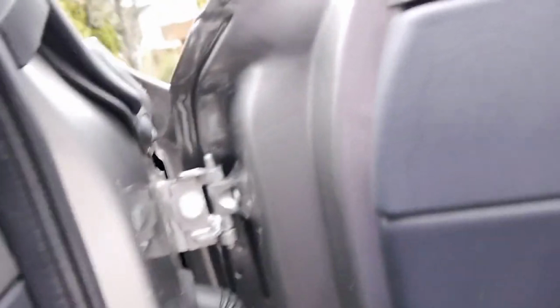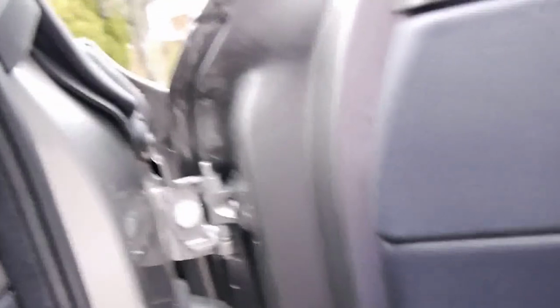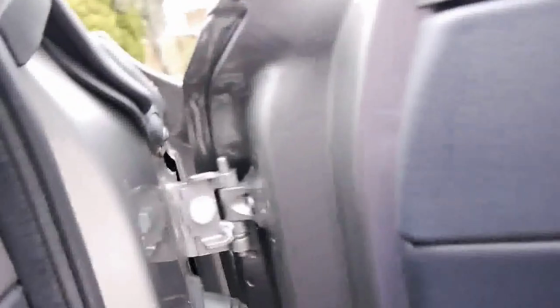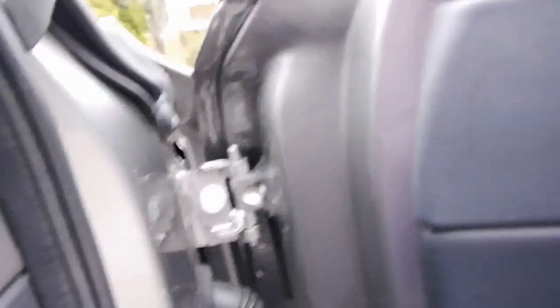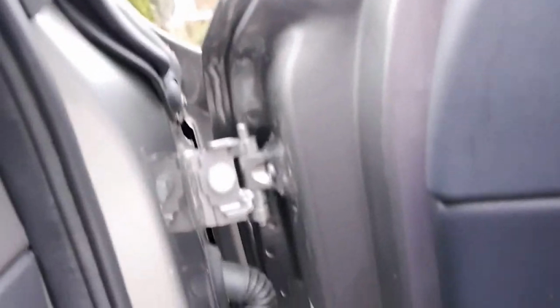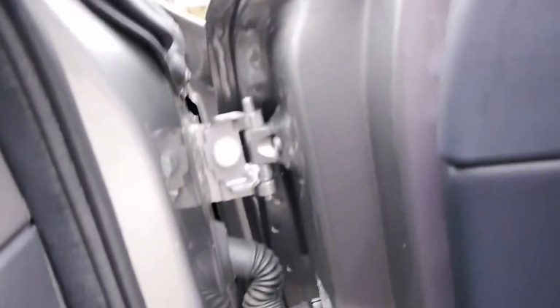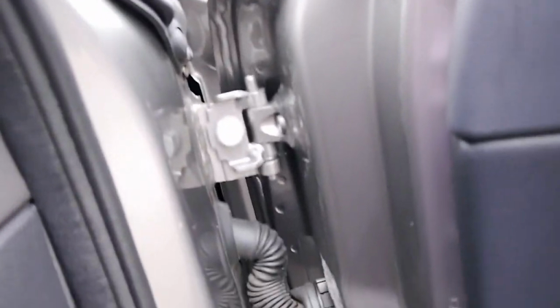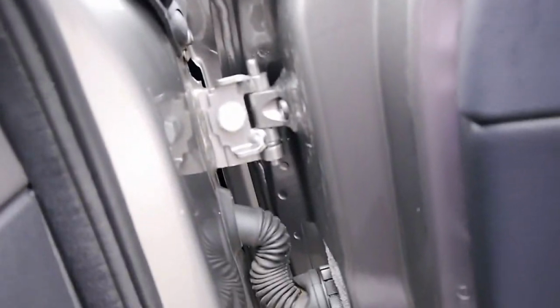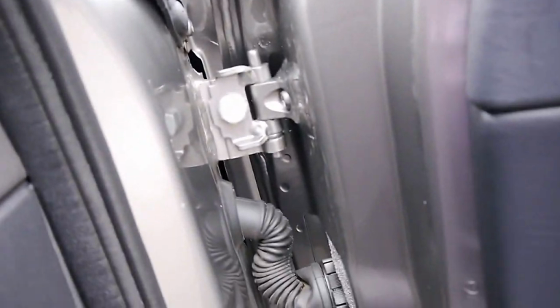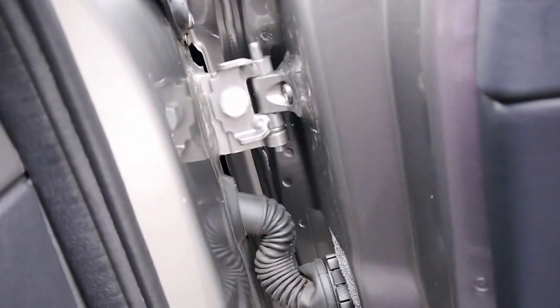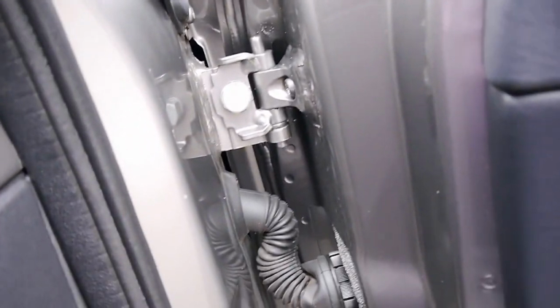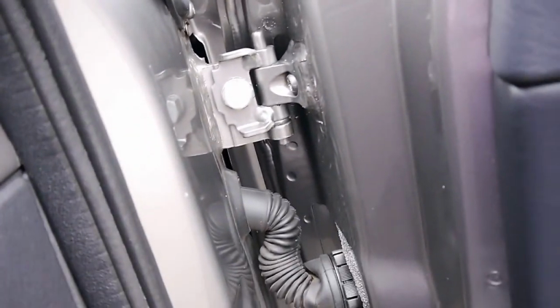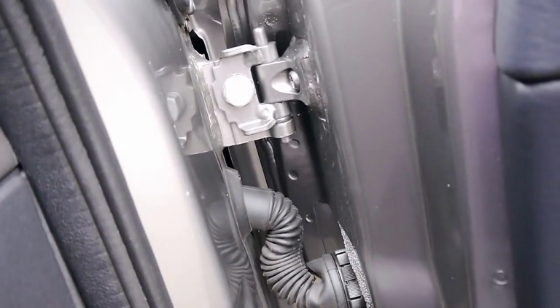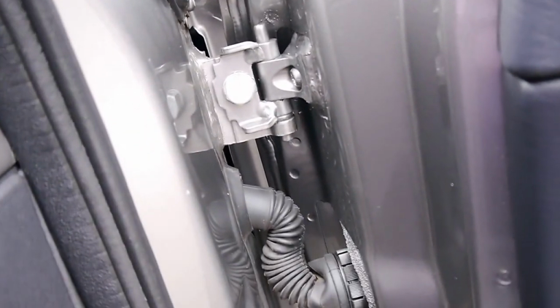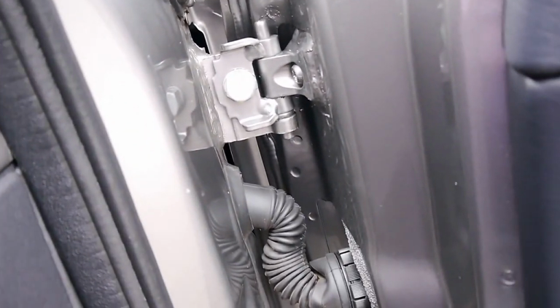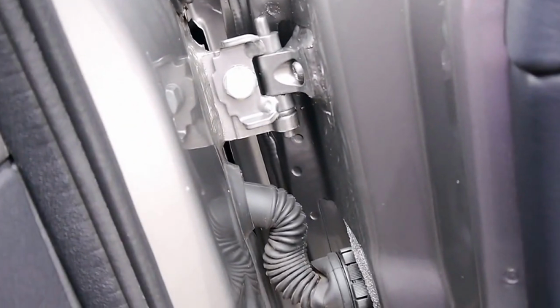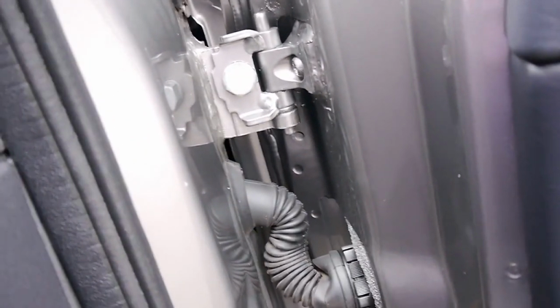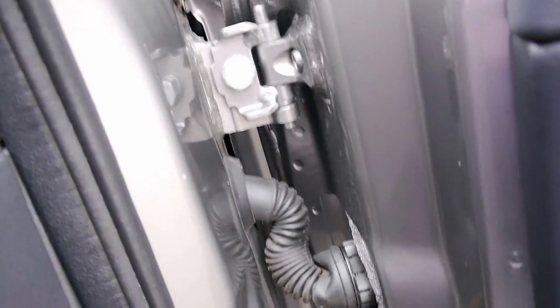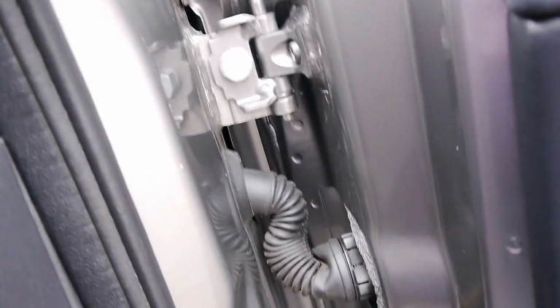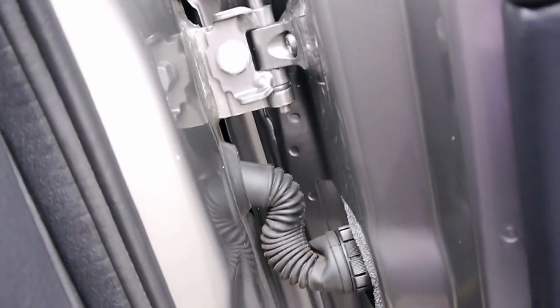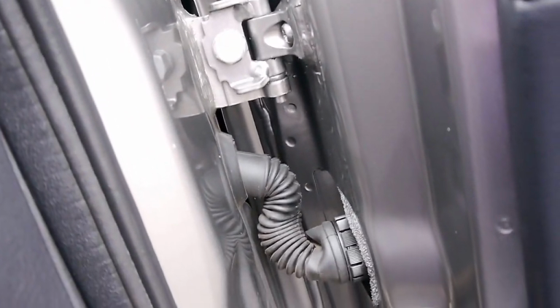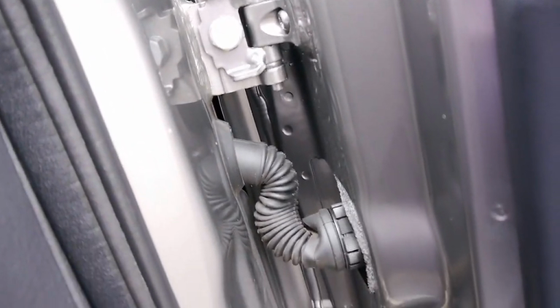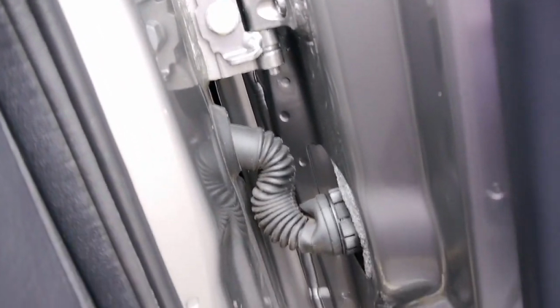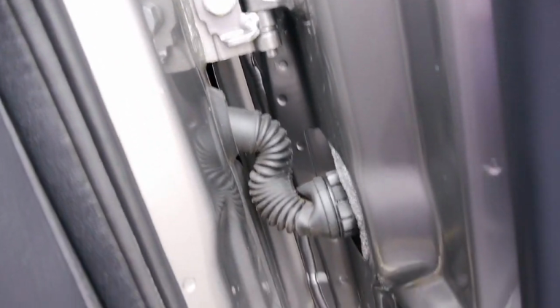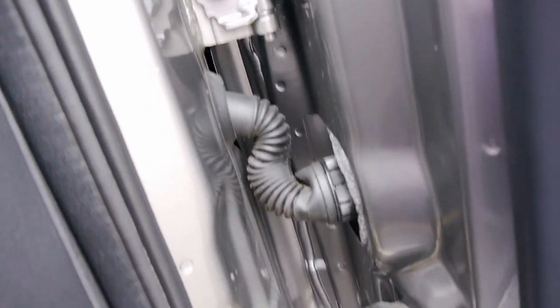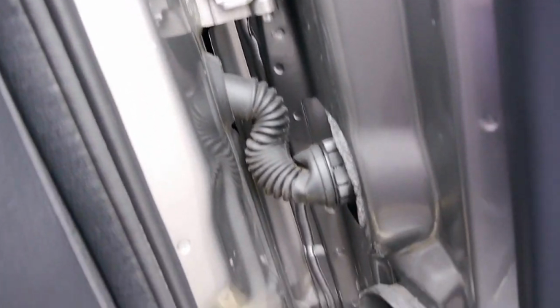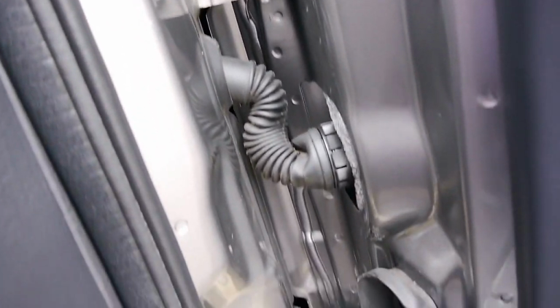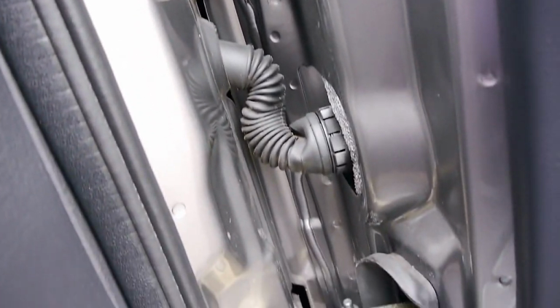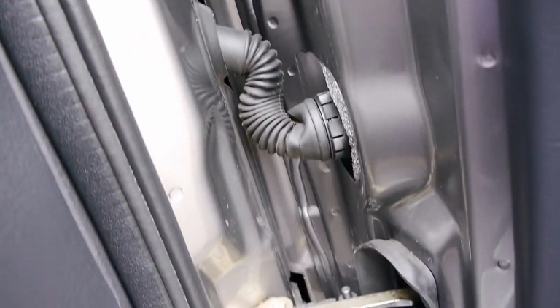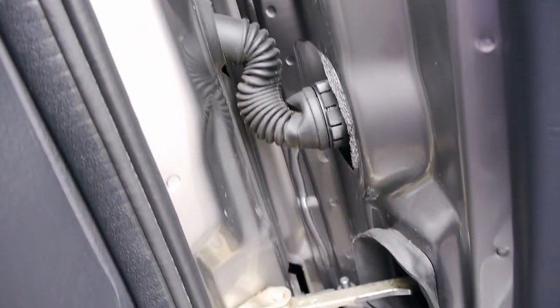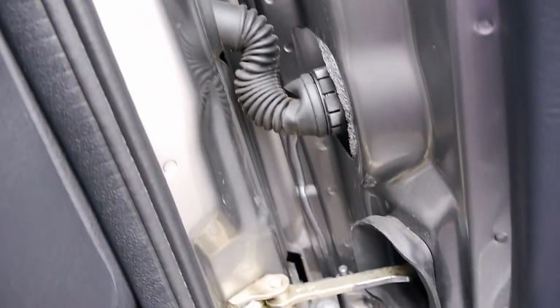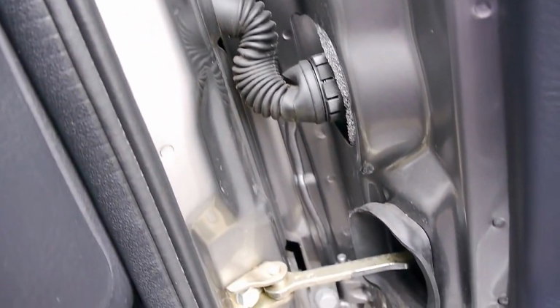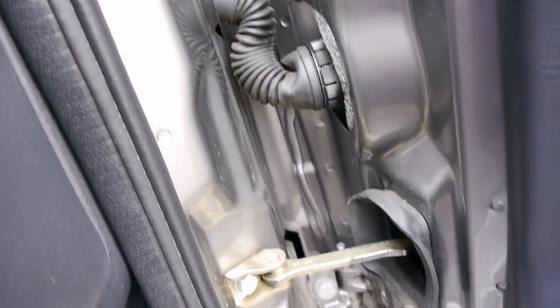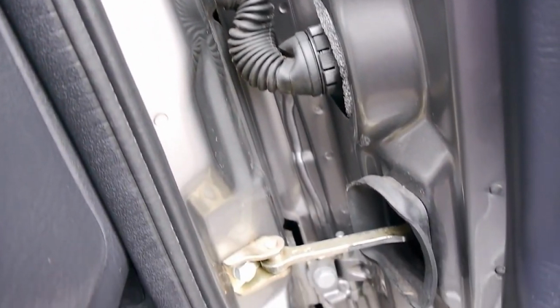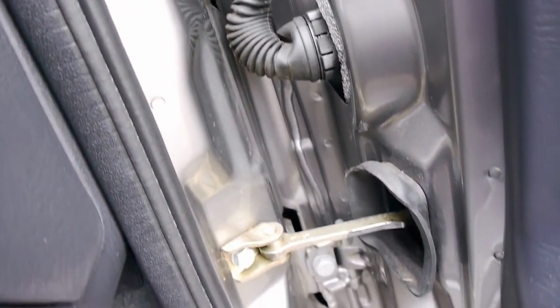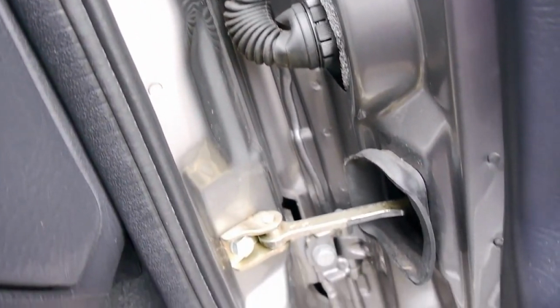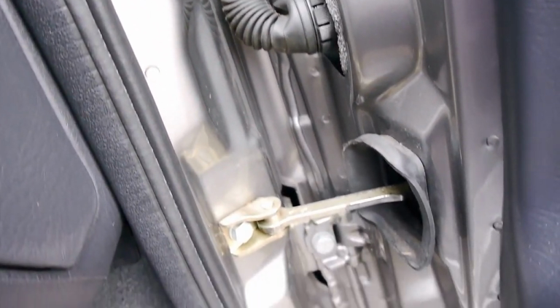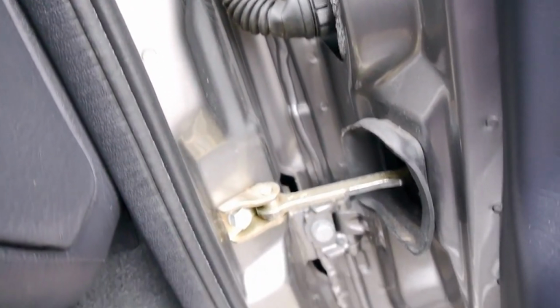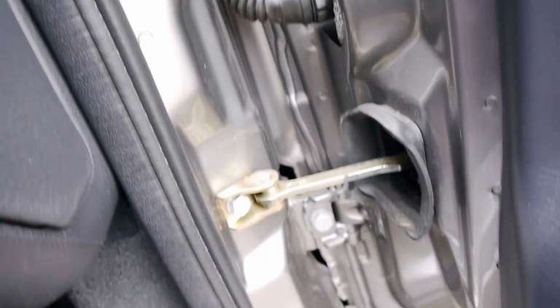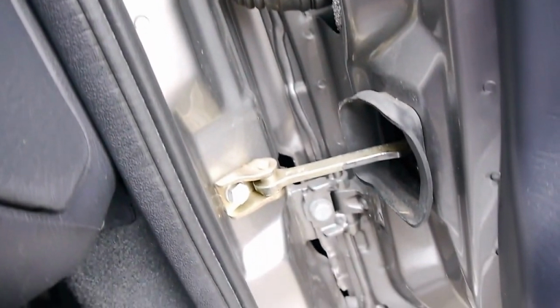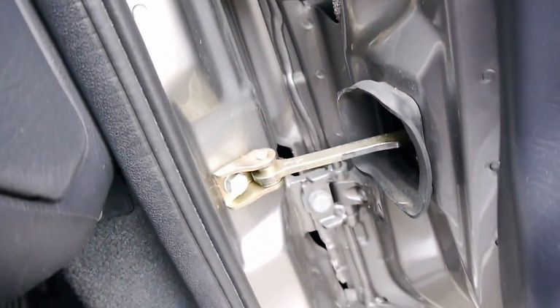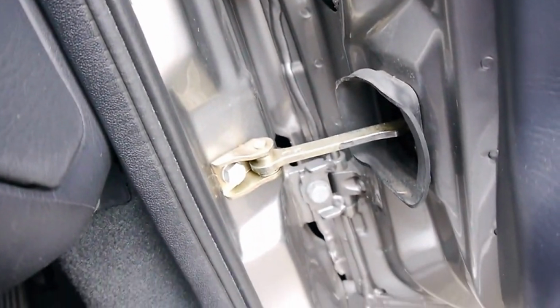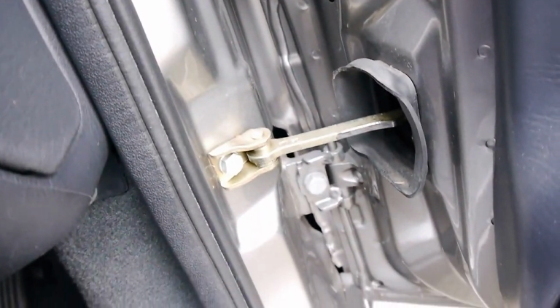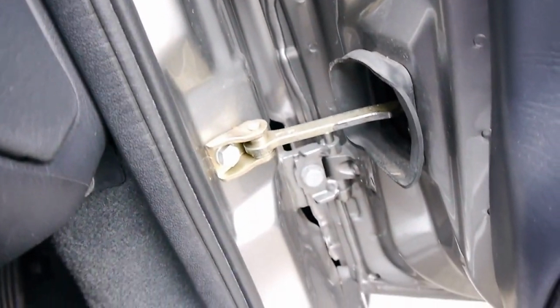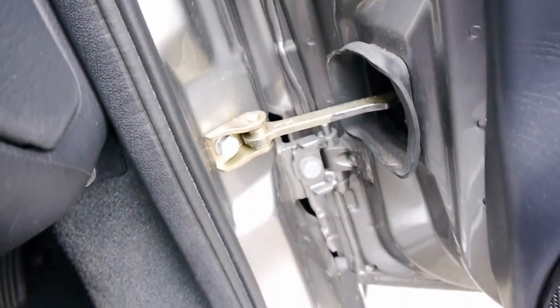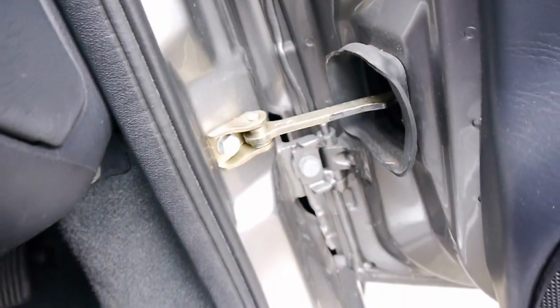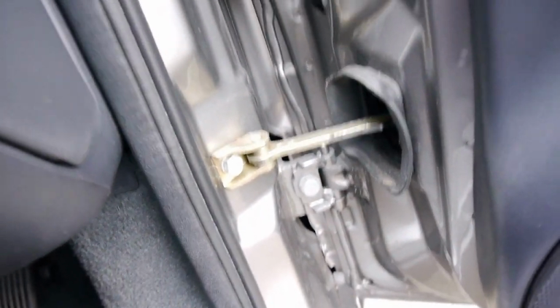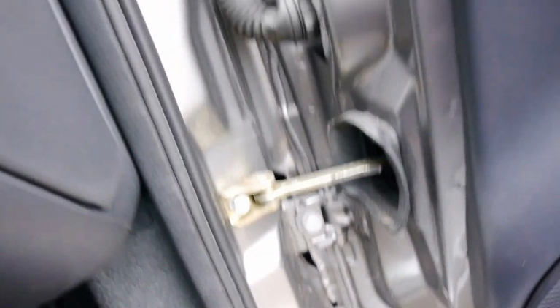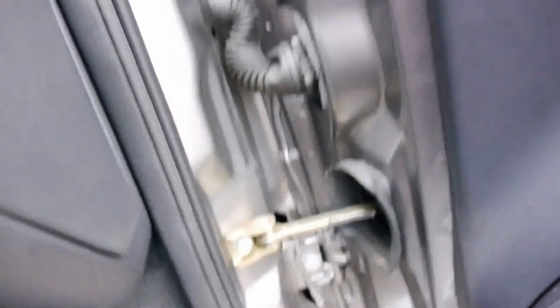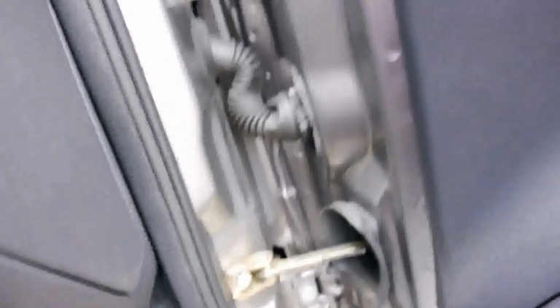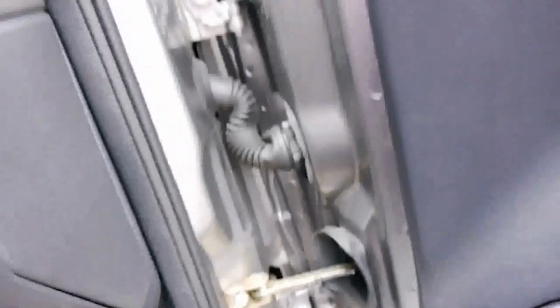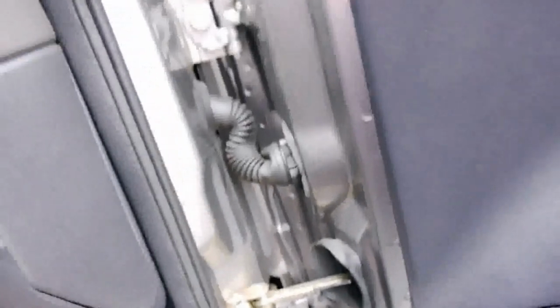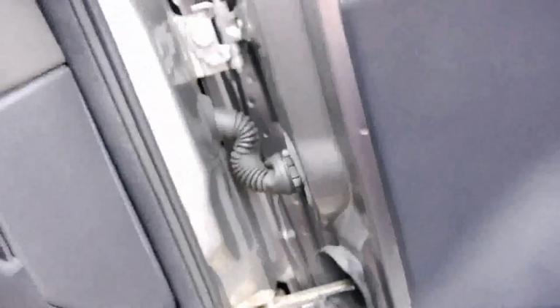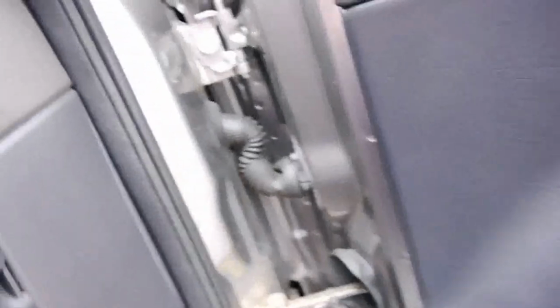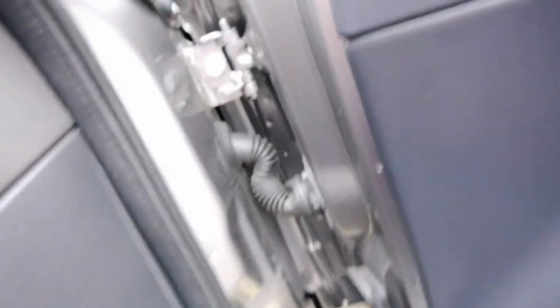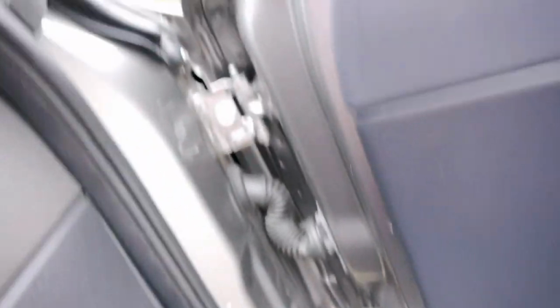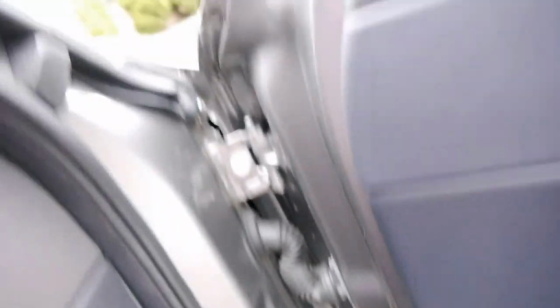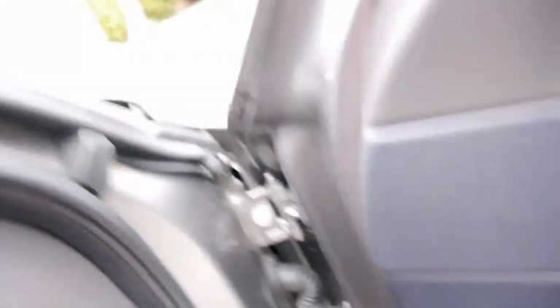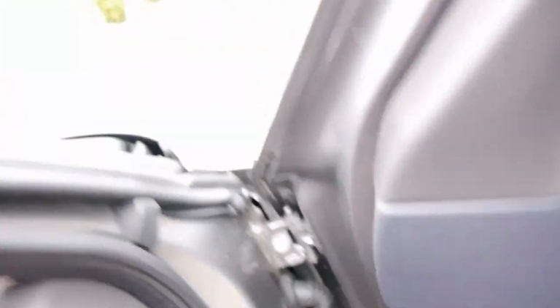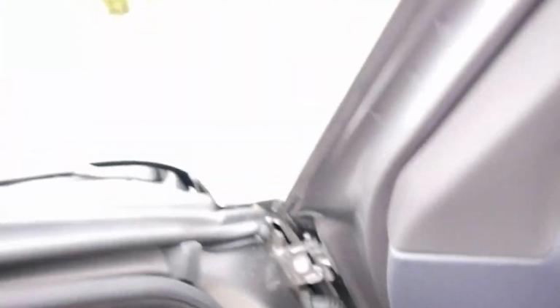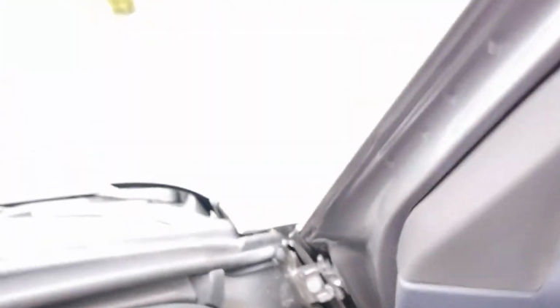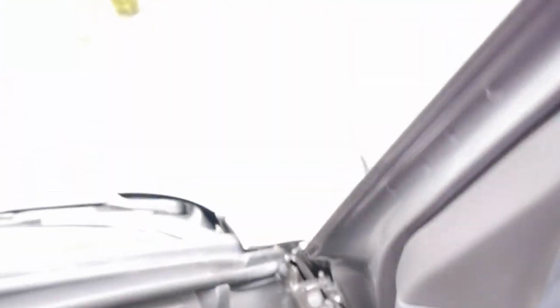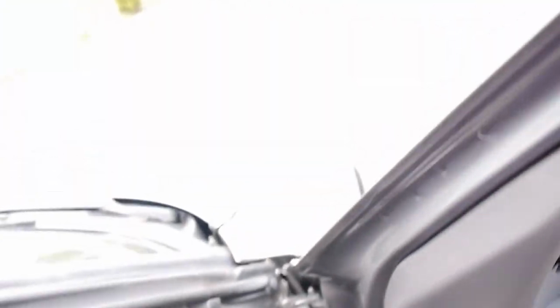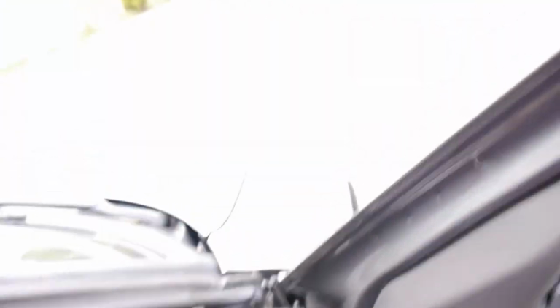Just have a look in here — all original, doesn't look like it's had paint, certainly doesn't look like it's had an accident.